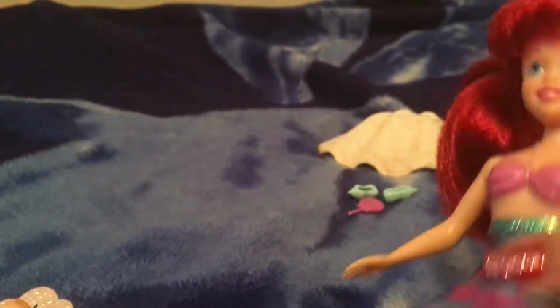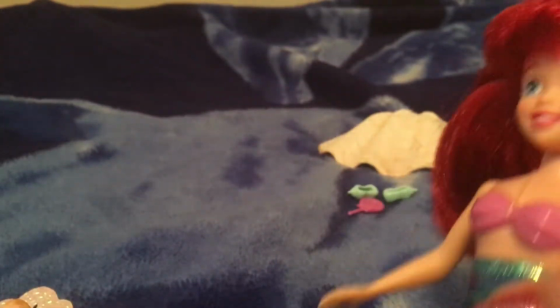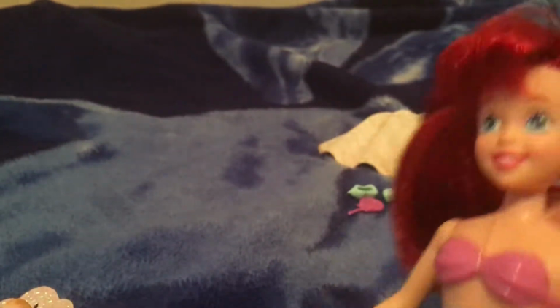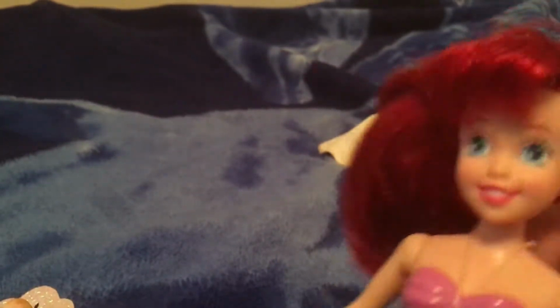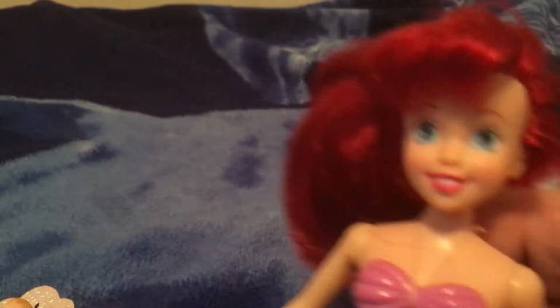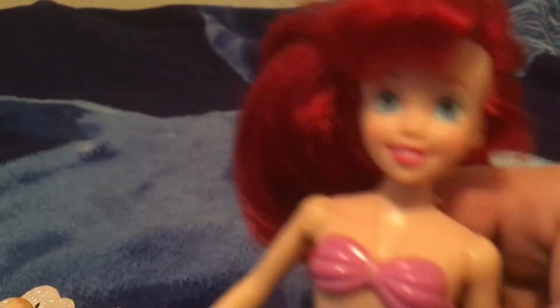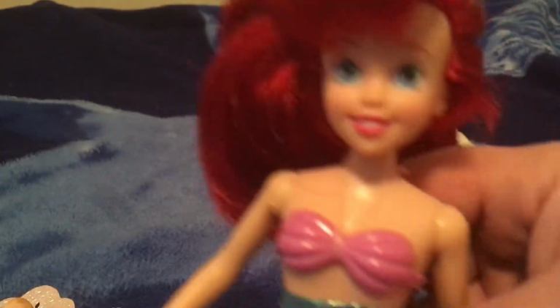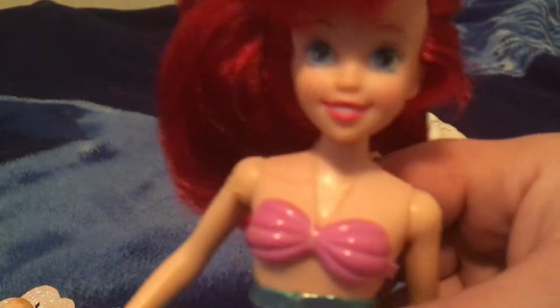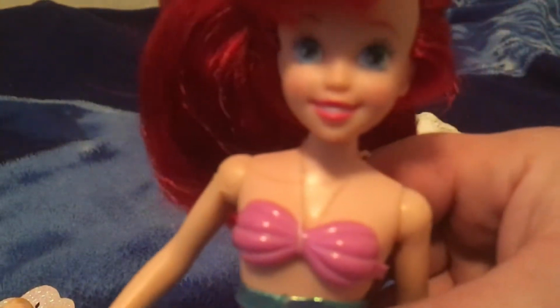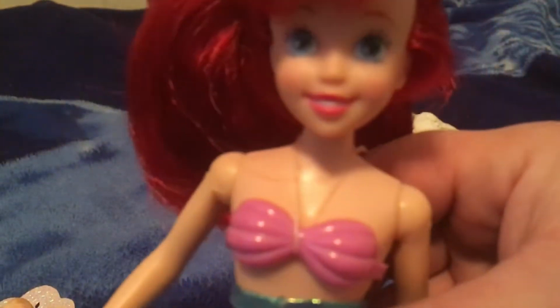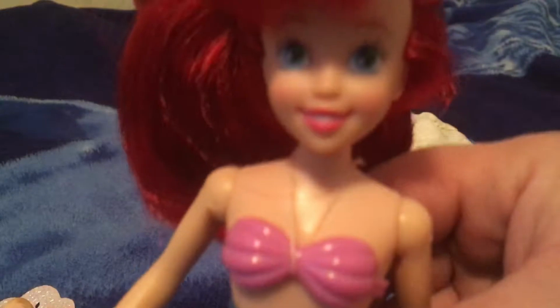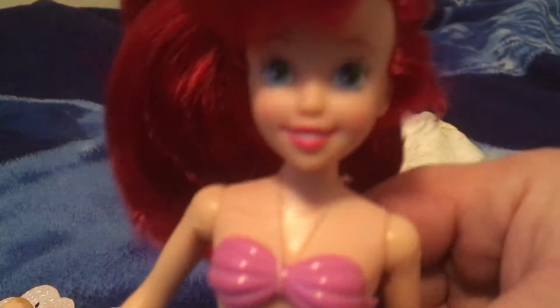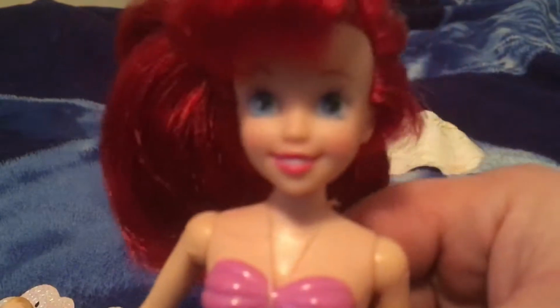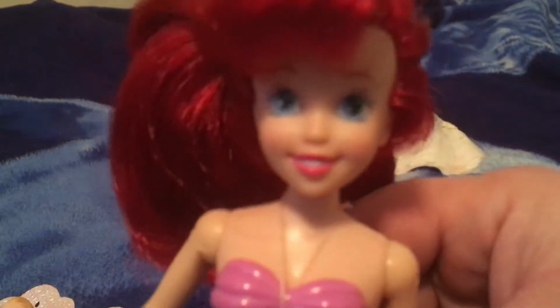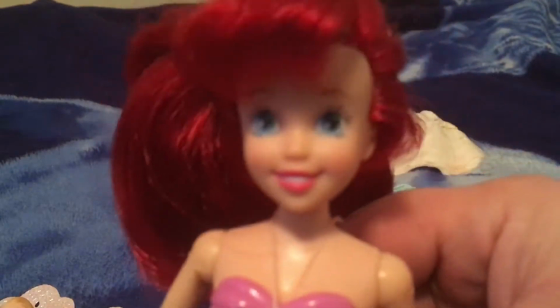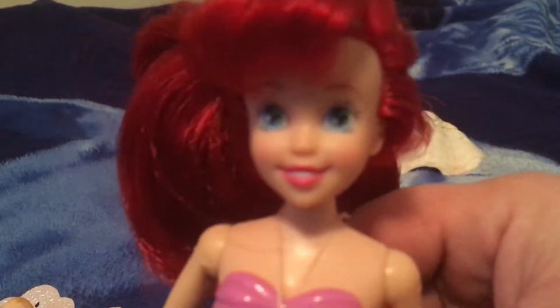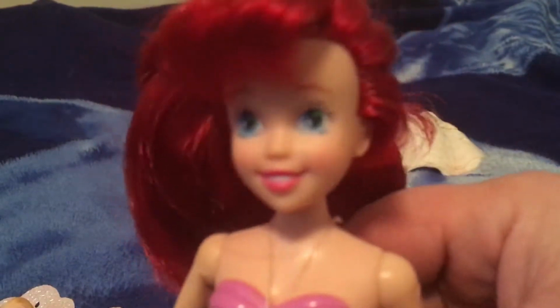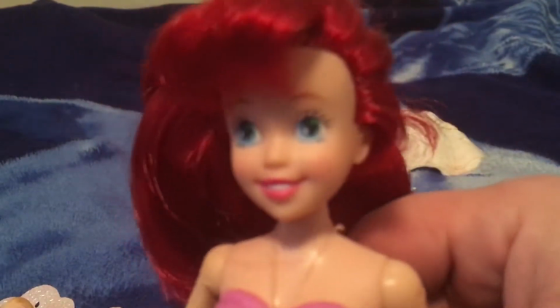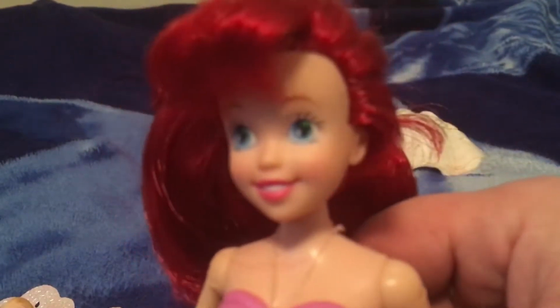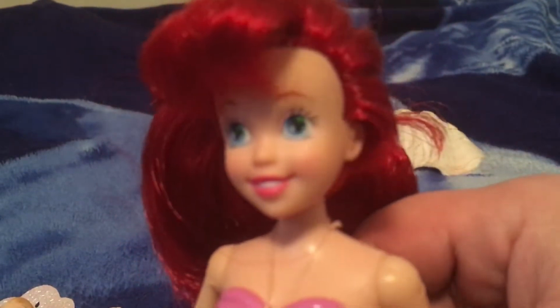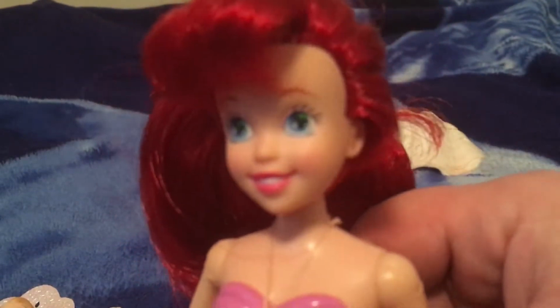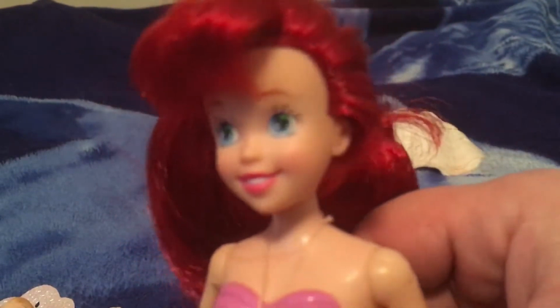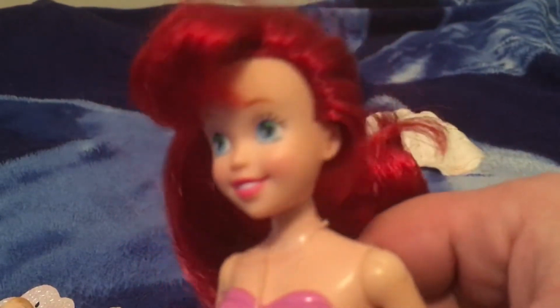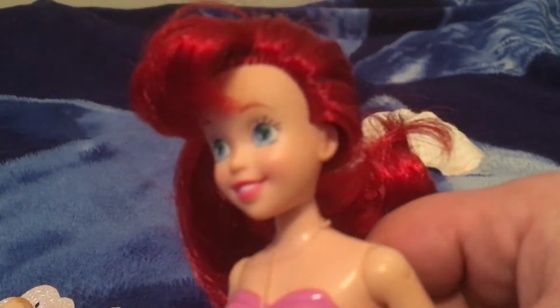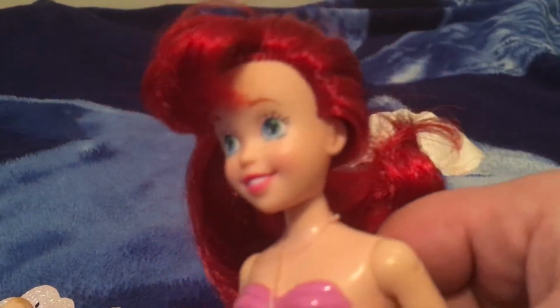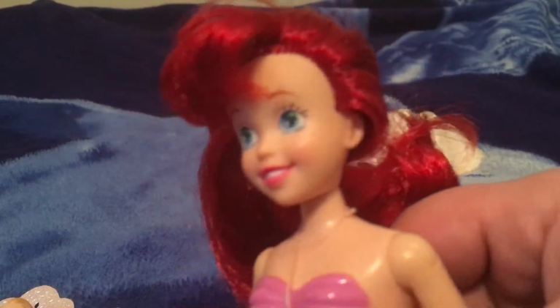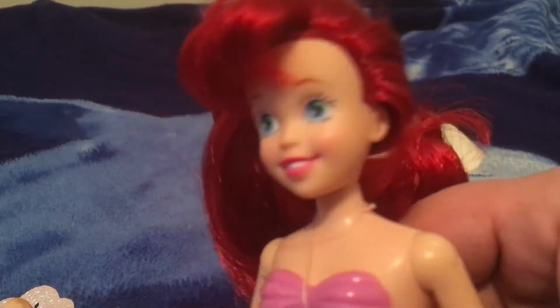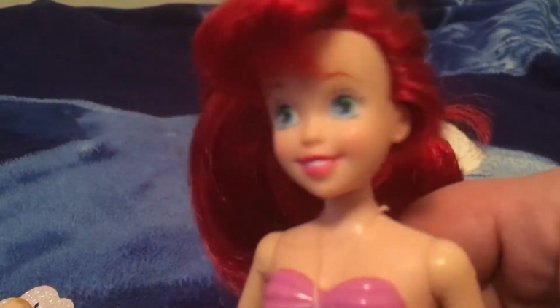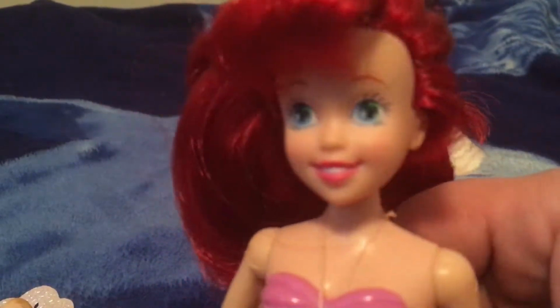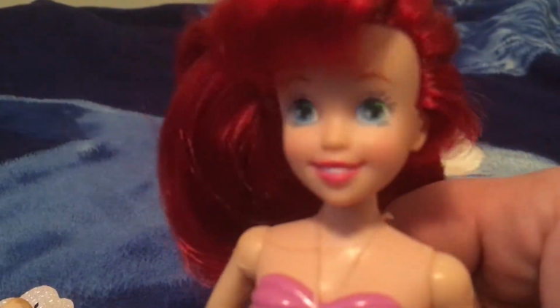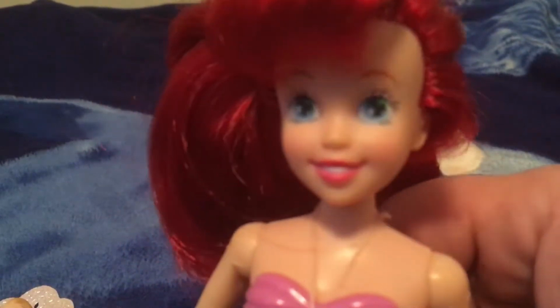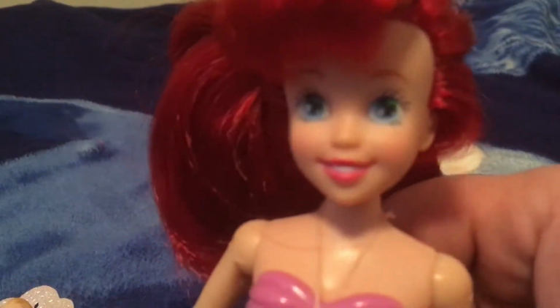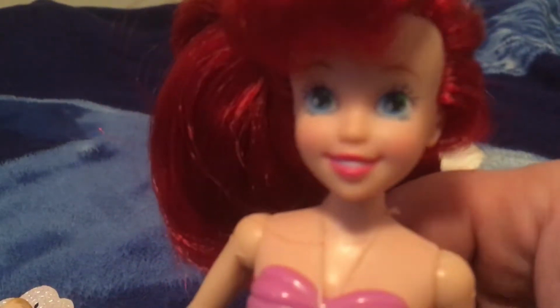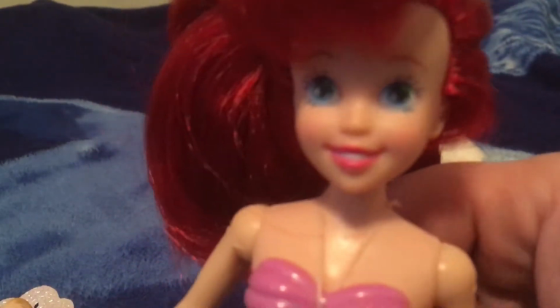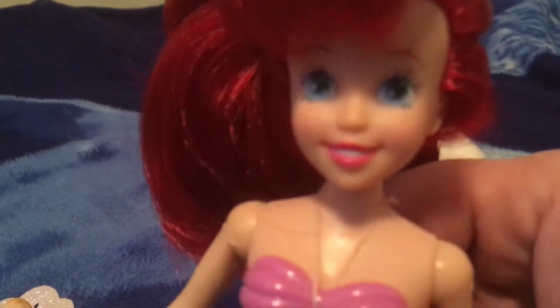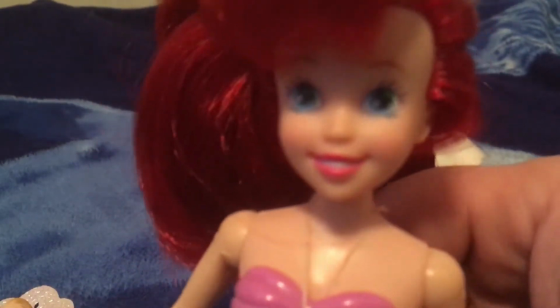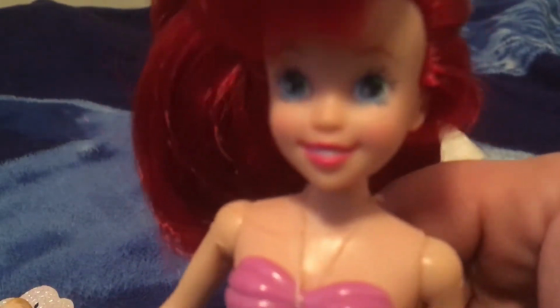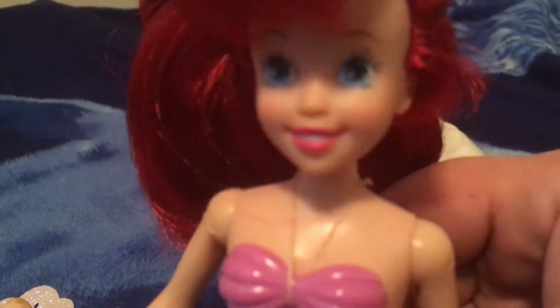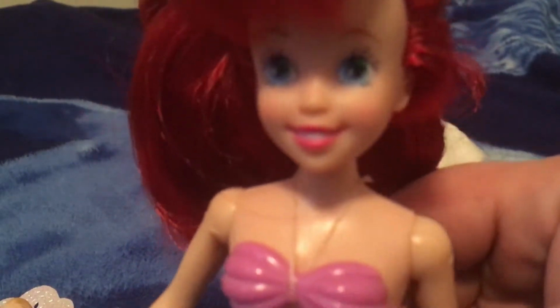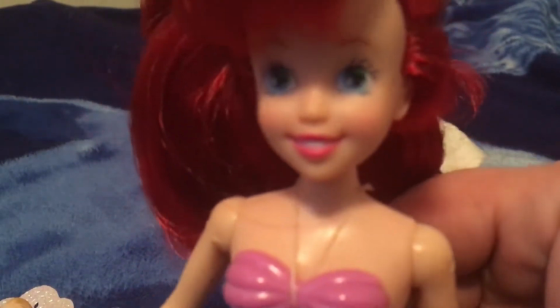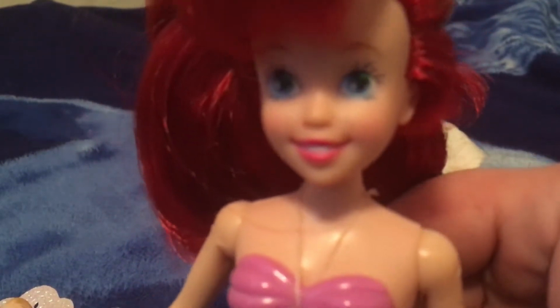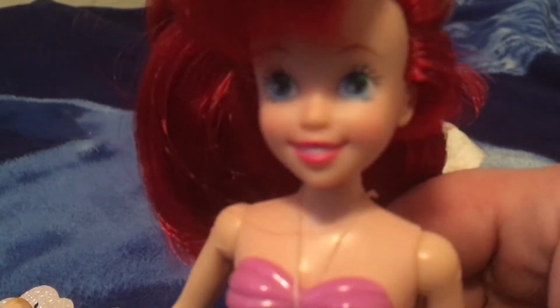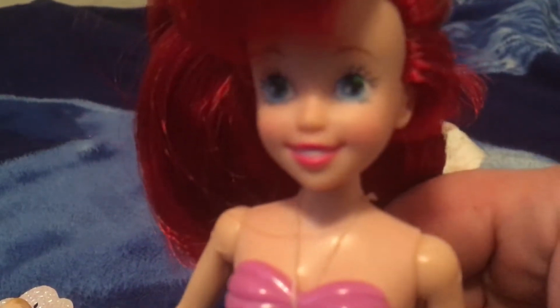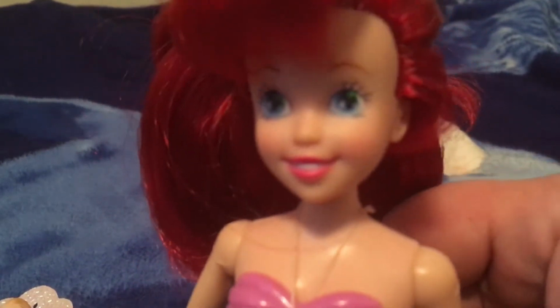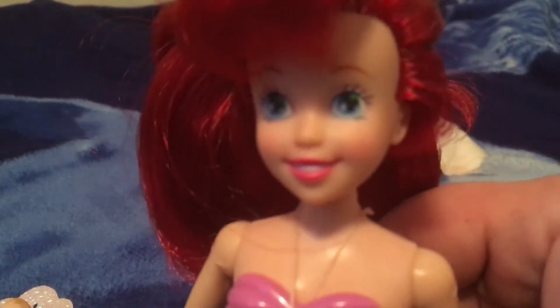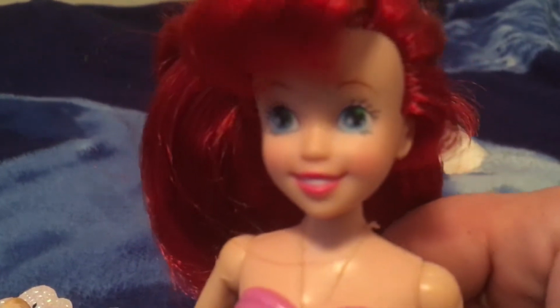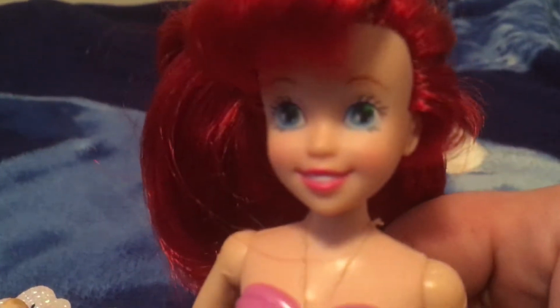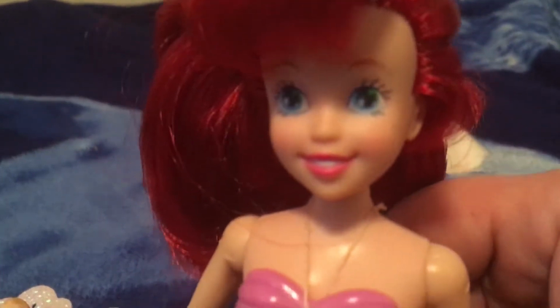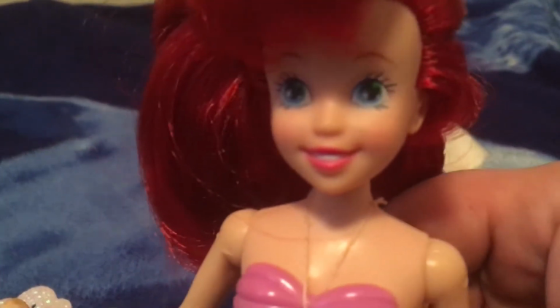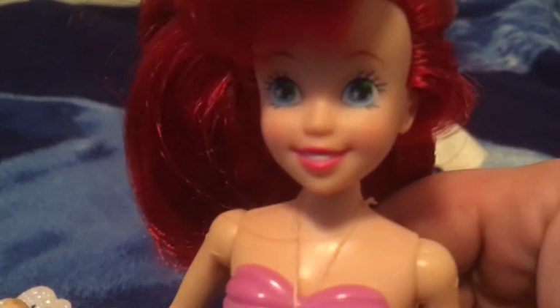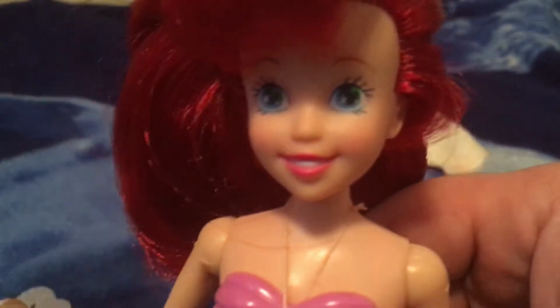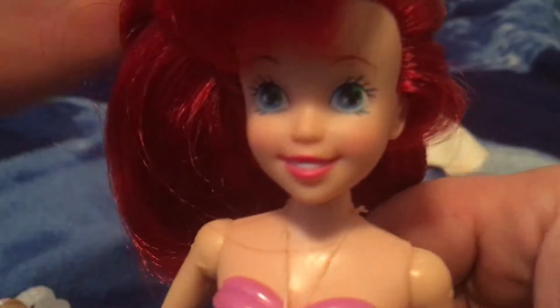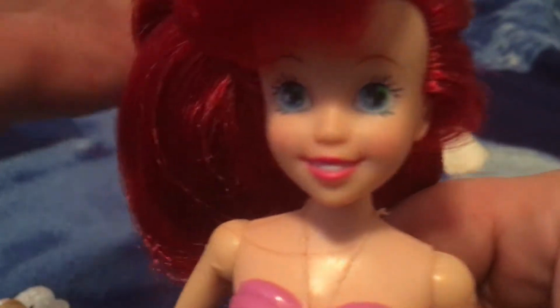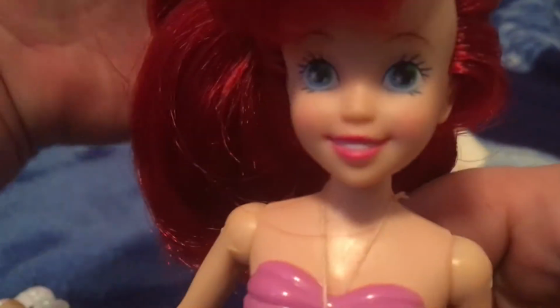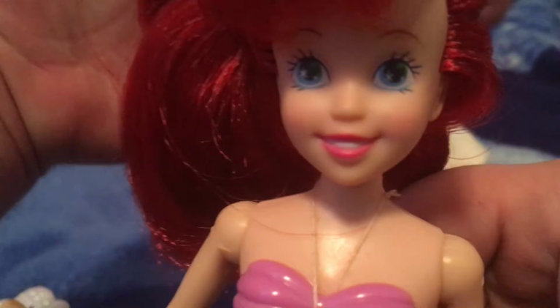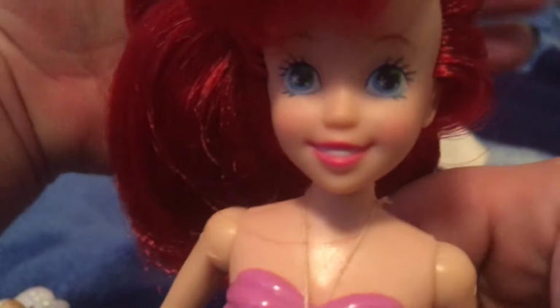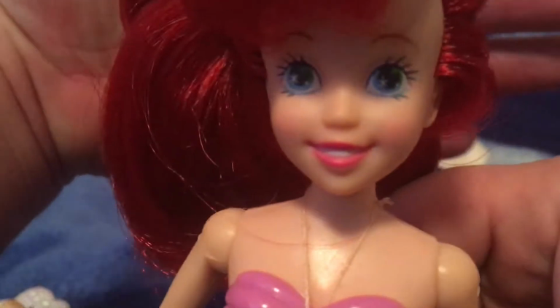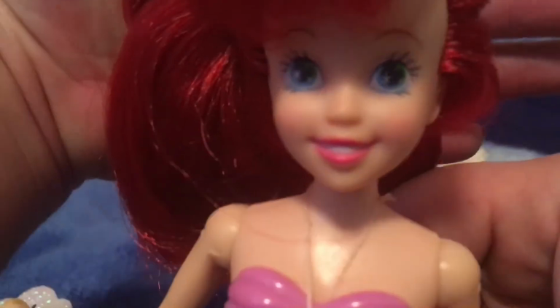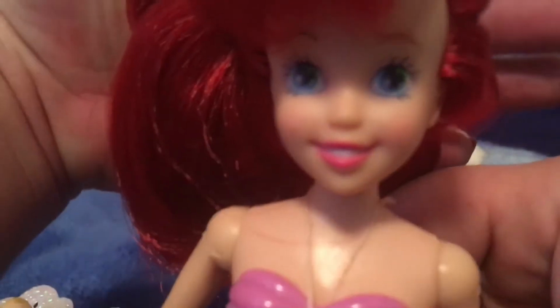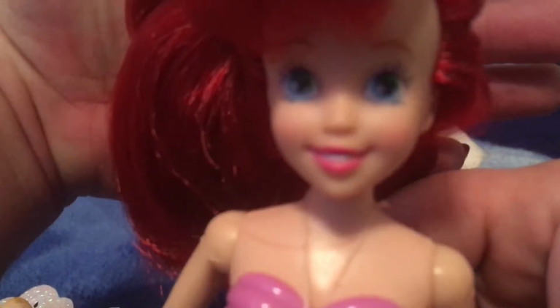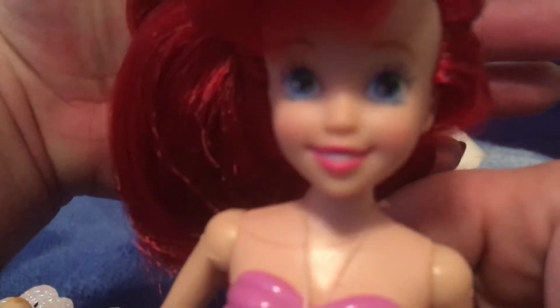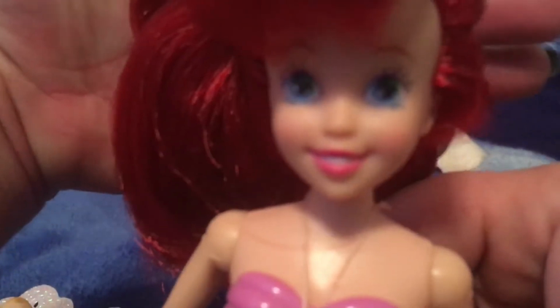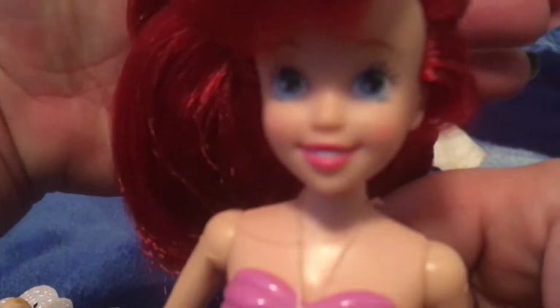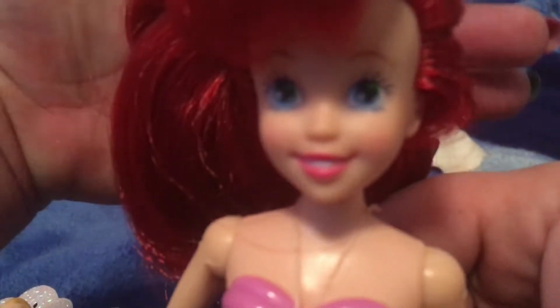And her face is absolutely adorable. Look at the sparkle in her eyes, if you could see it. There we go.